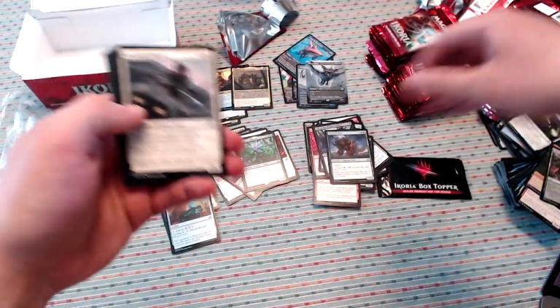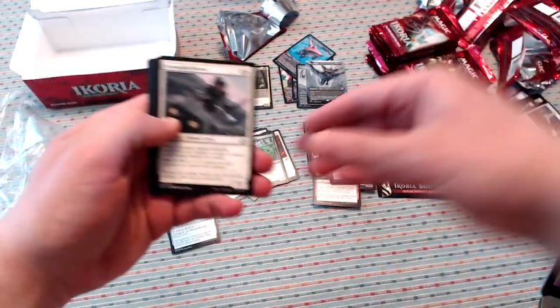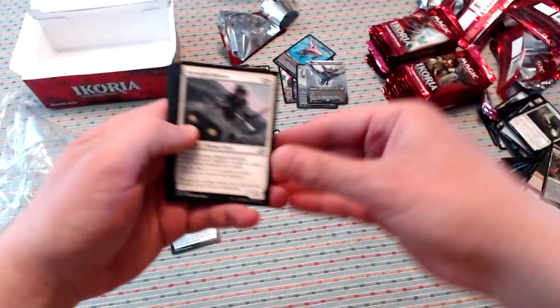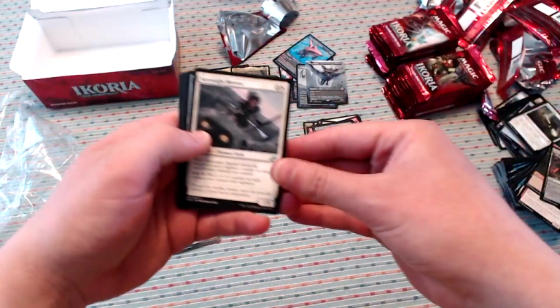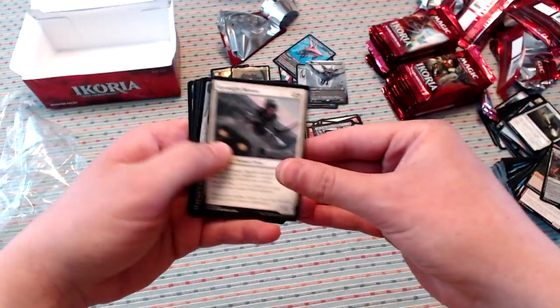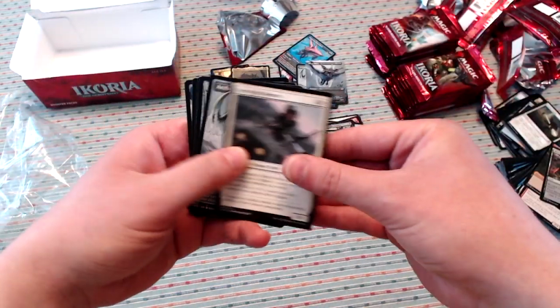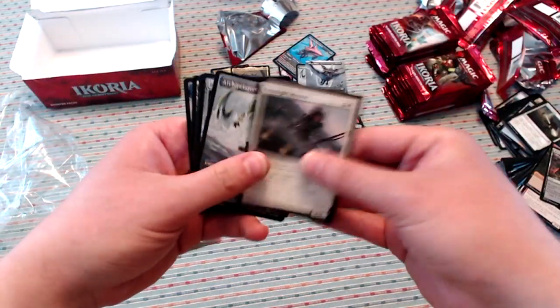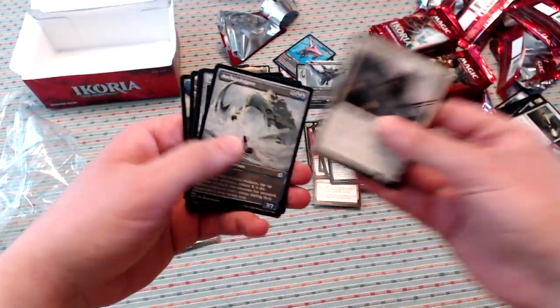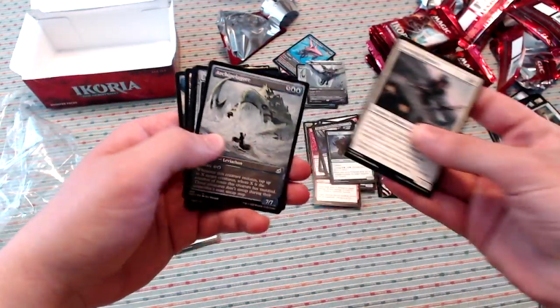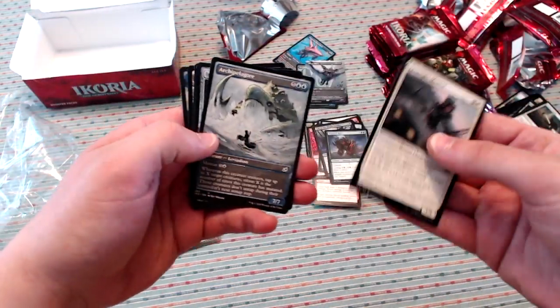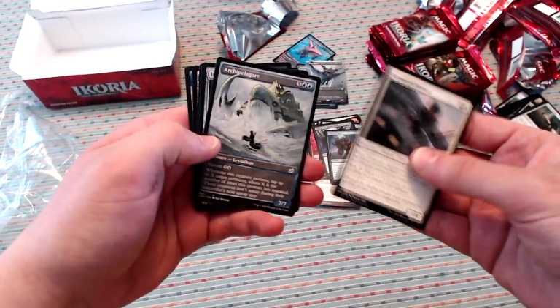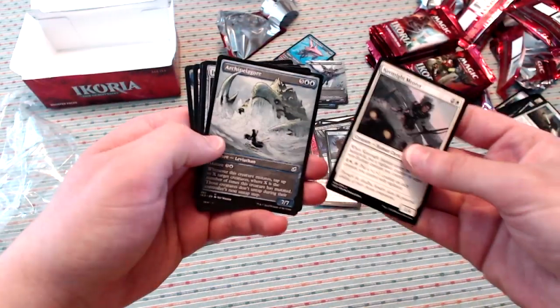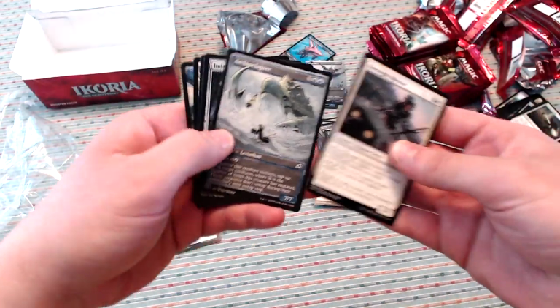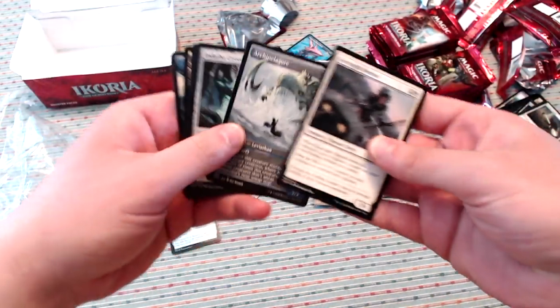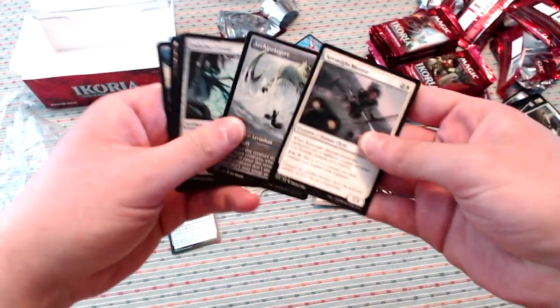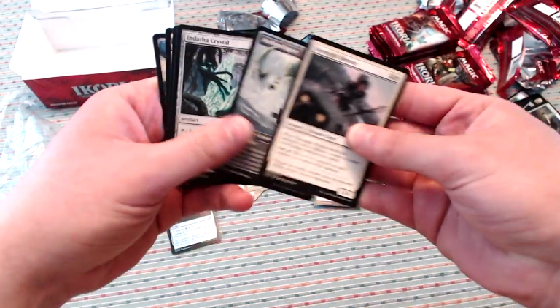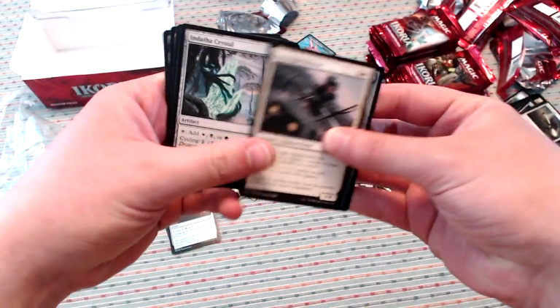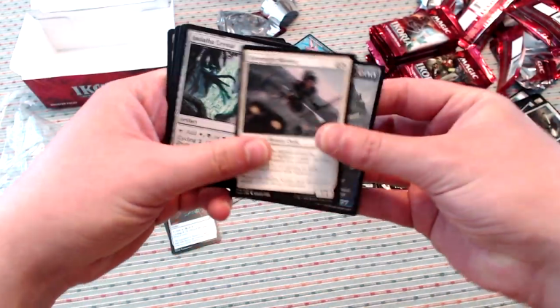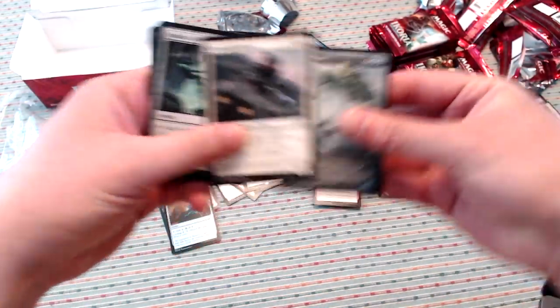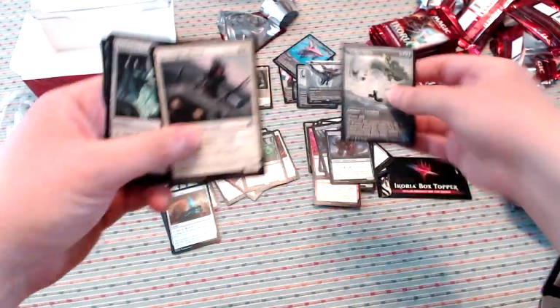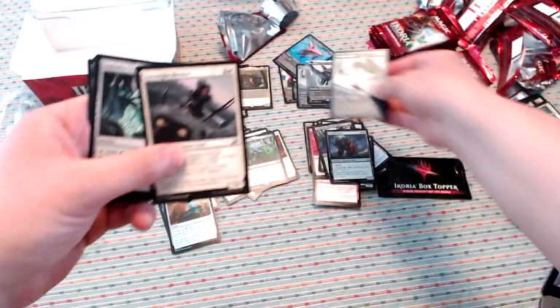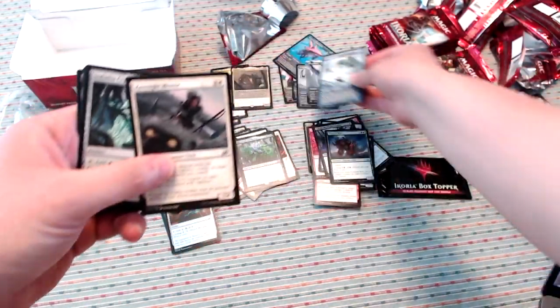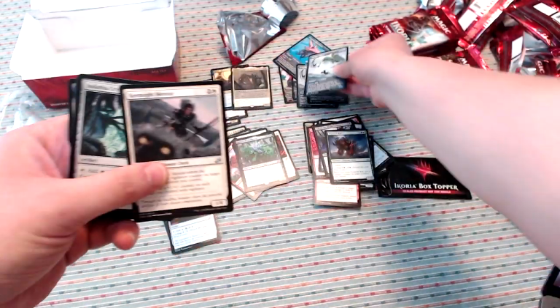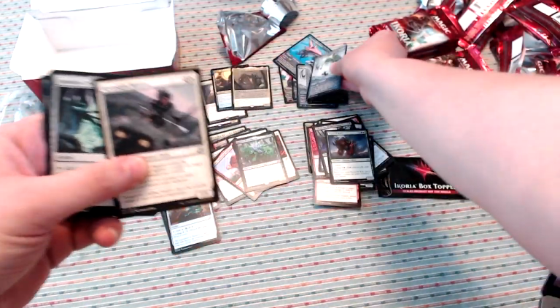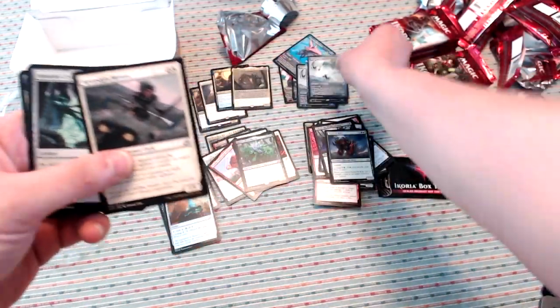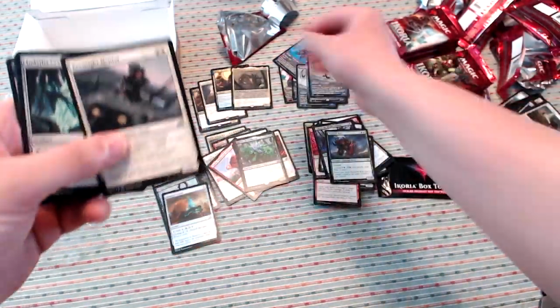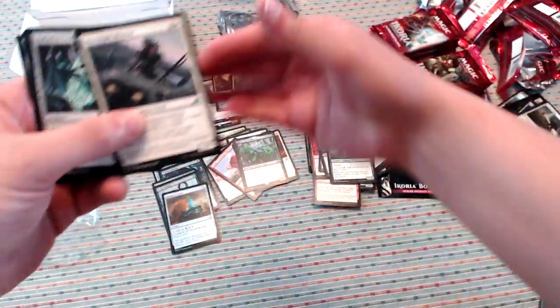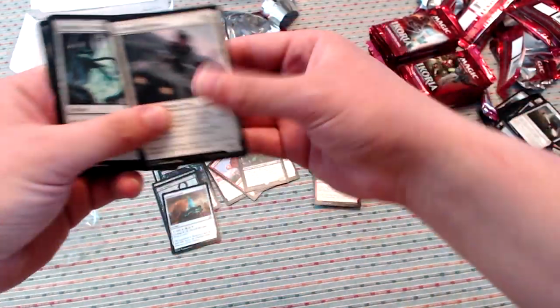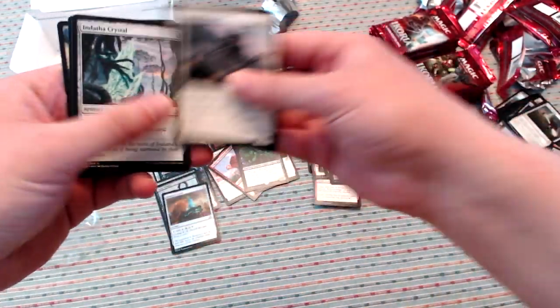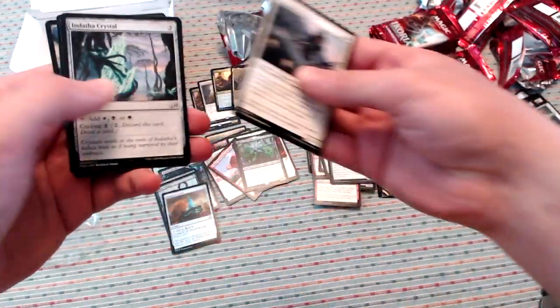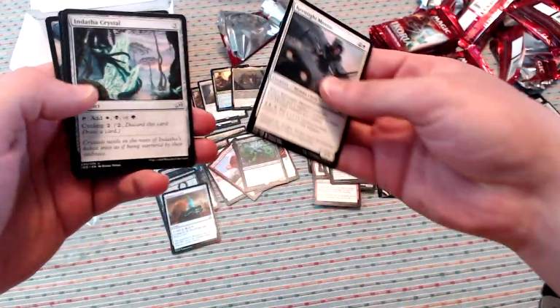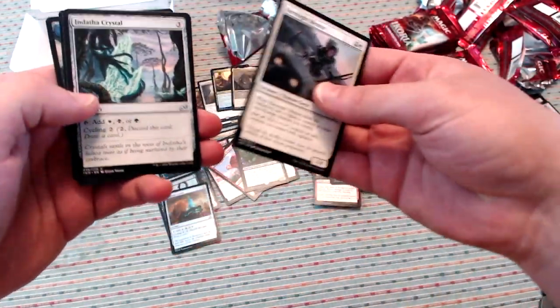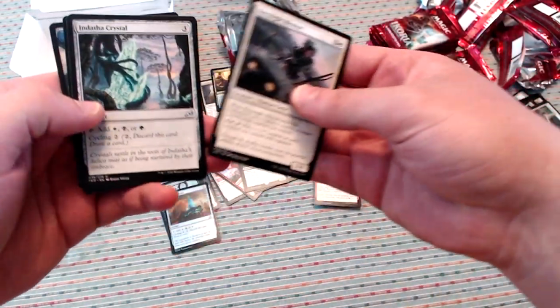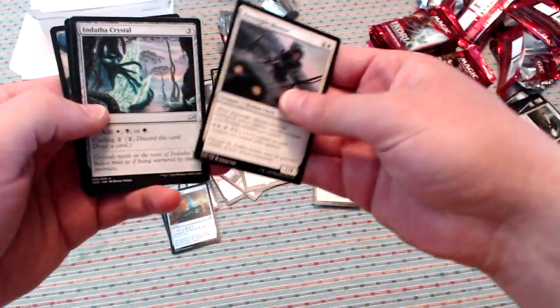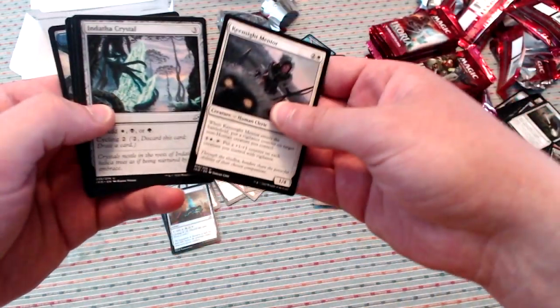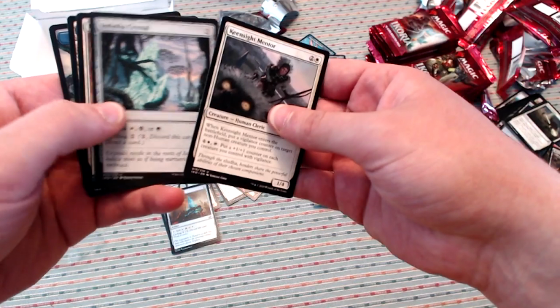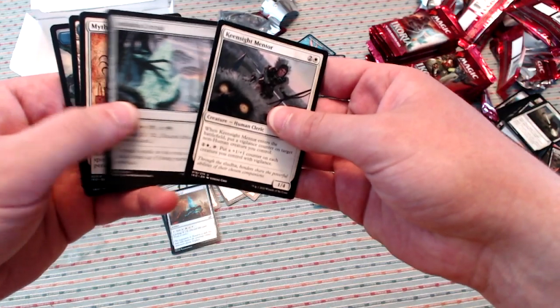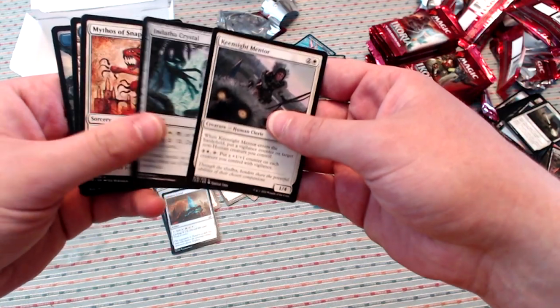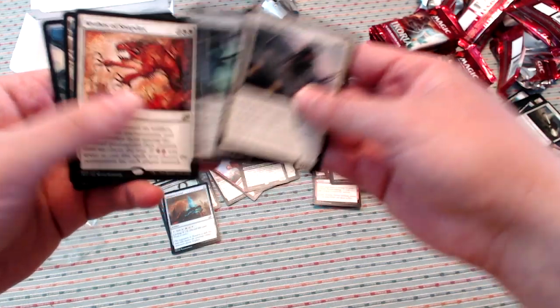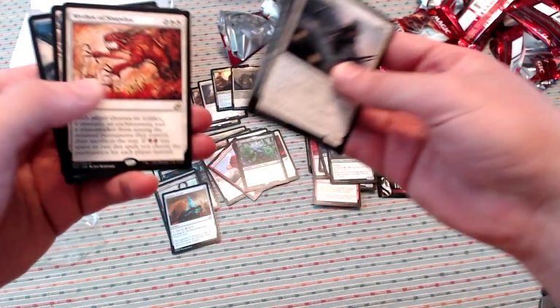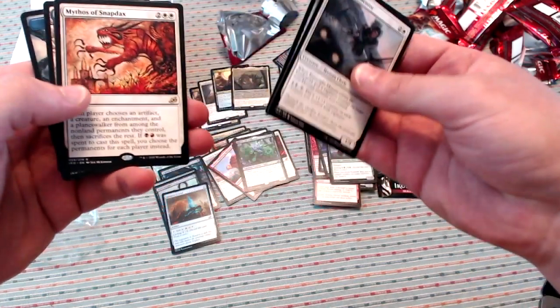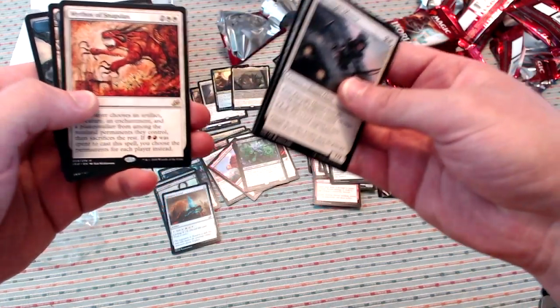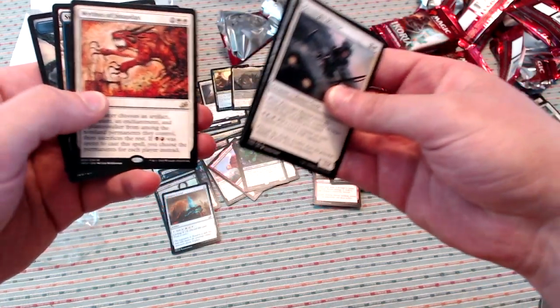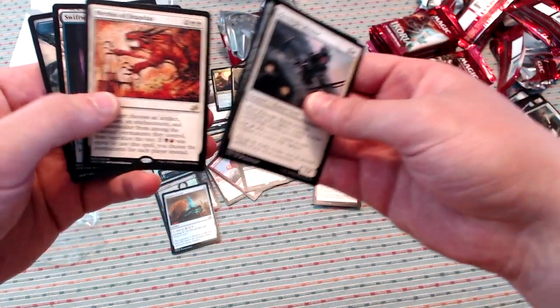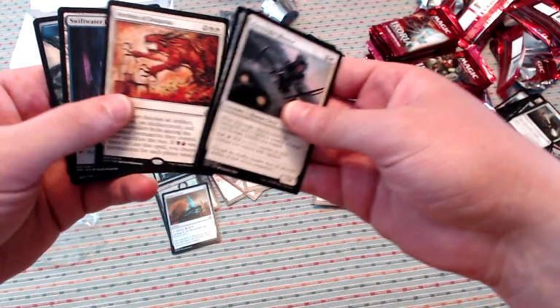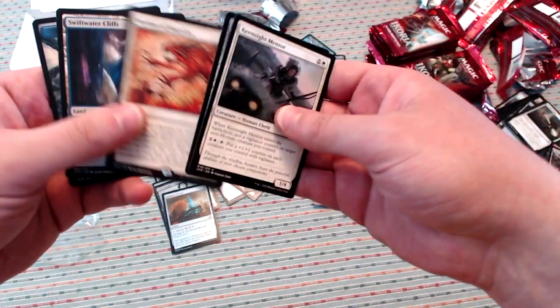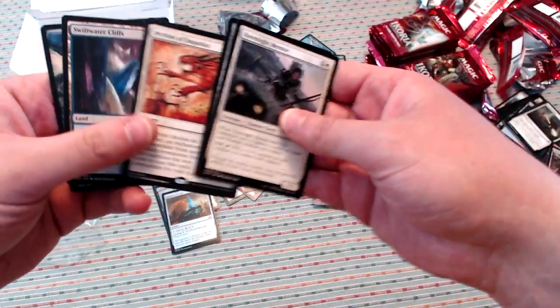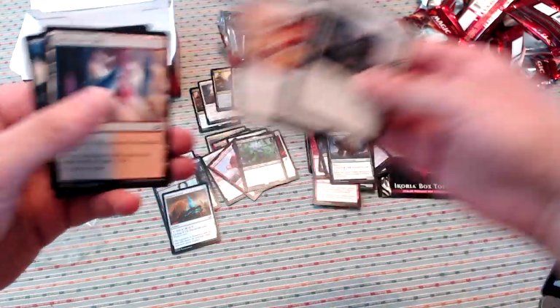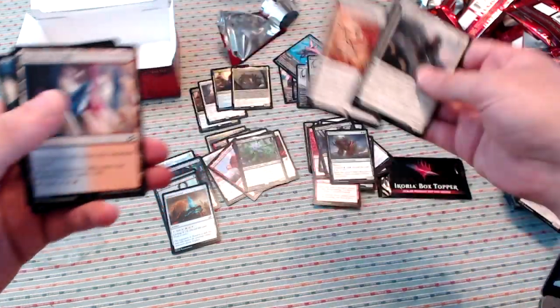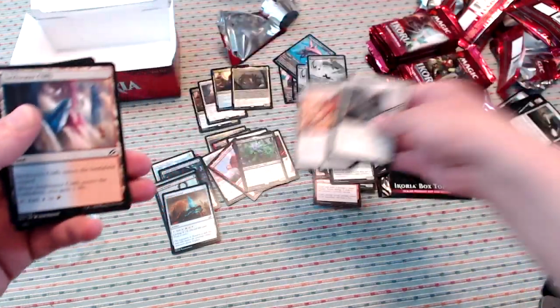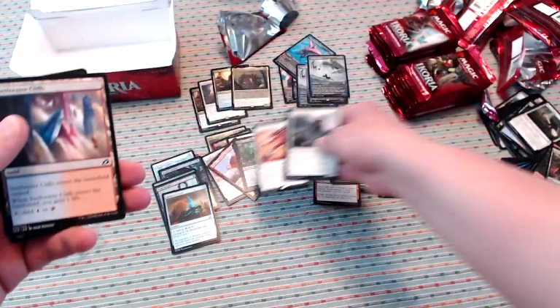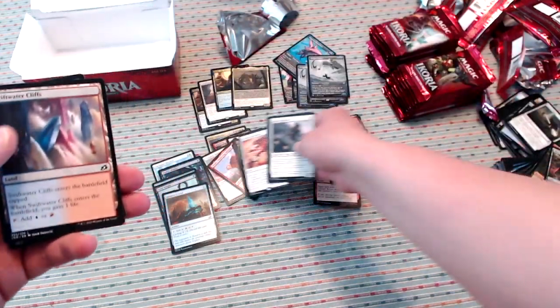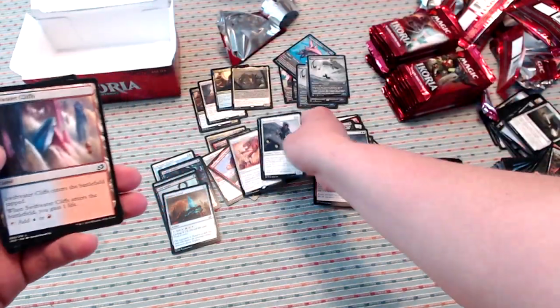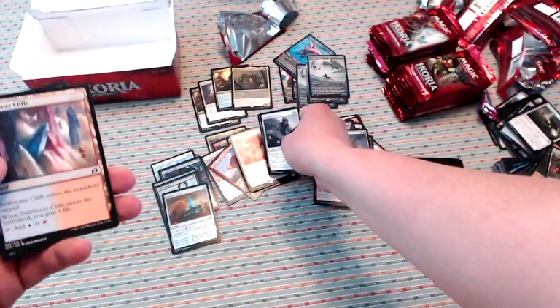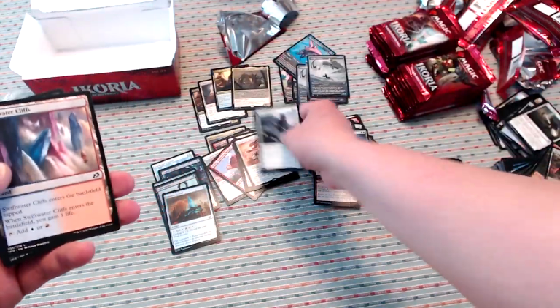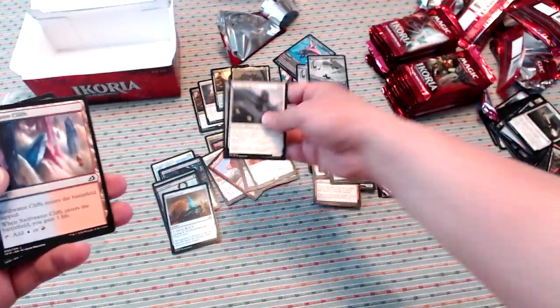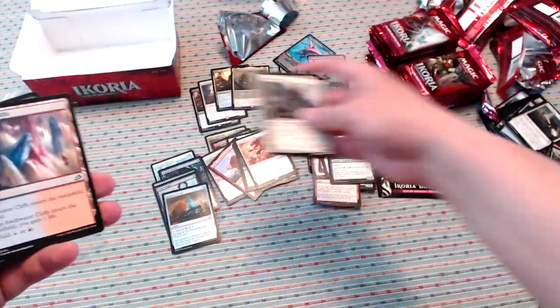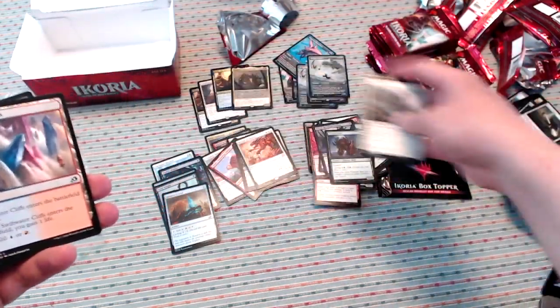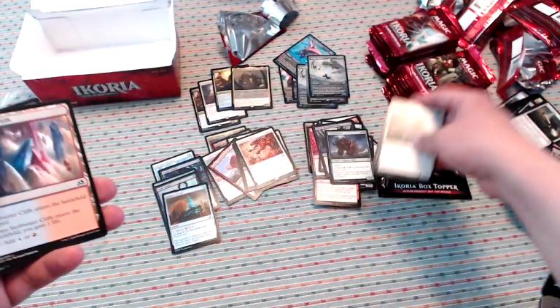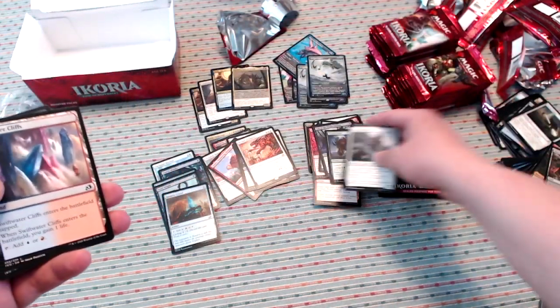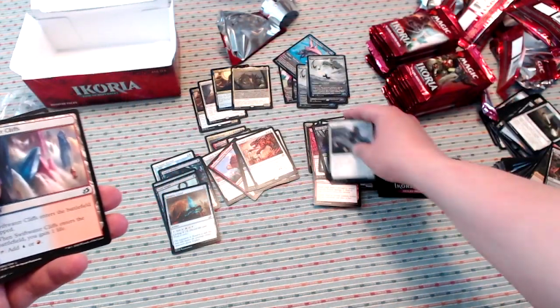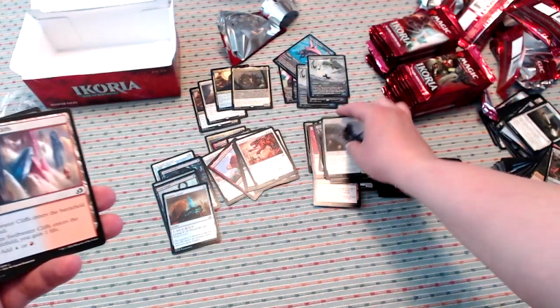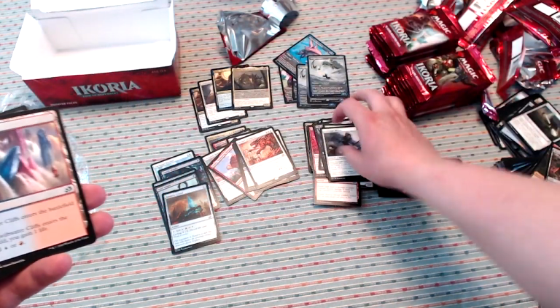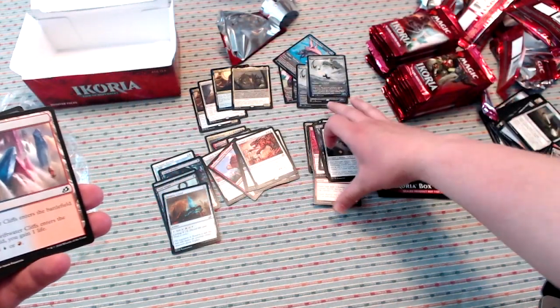We've got Keensight Mentor, another comic book Archipelagor, Indatha Crystal, and another Mythos of Snapdax. Very weird.